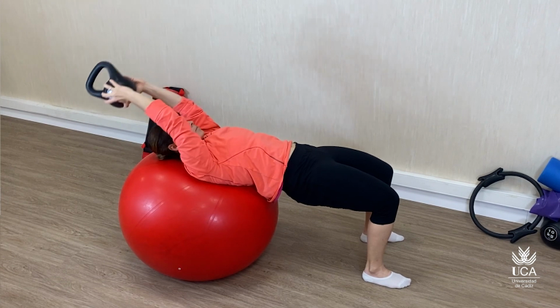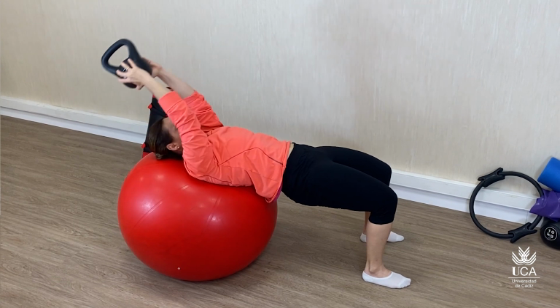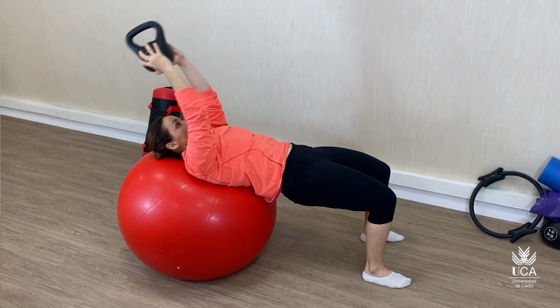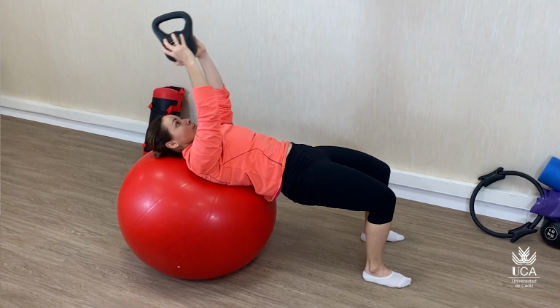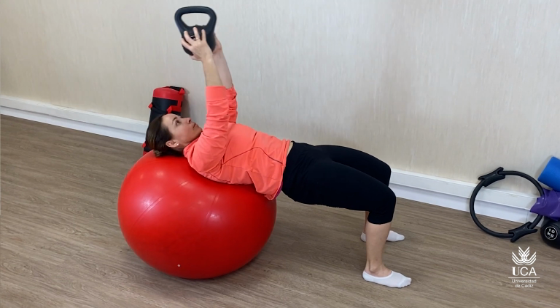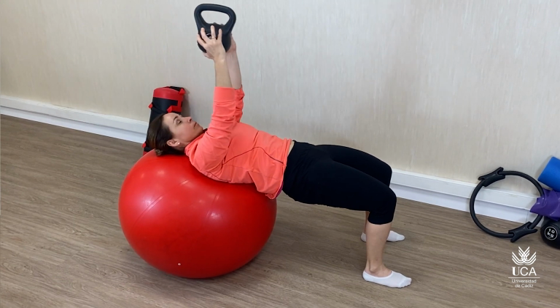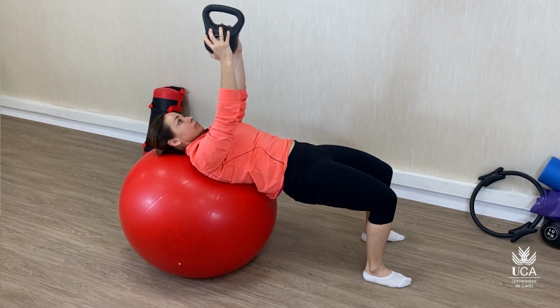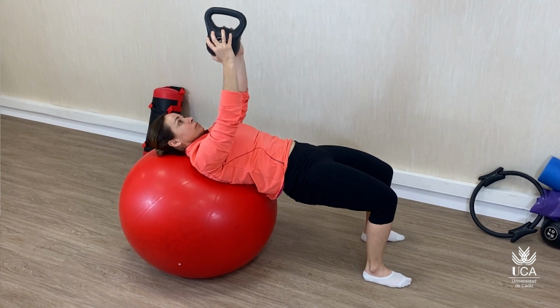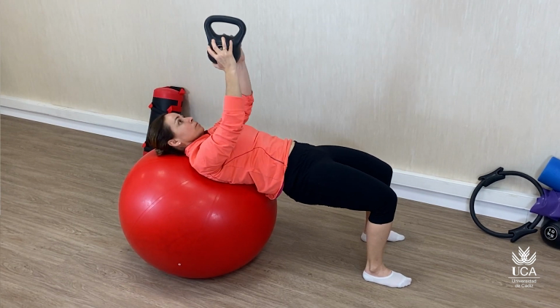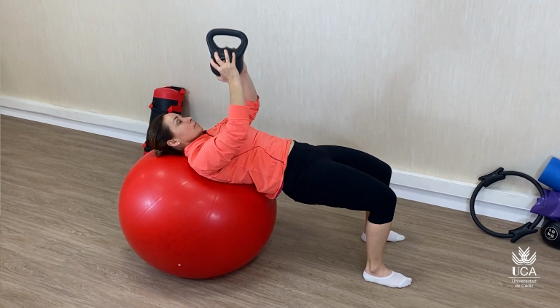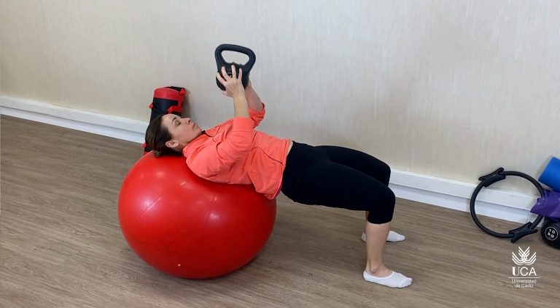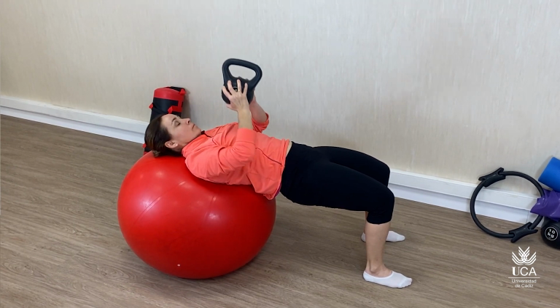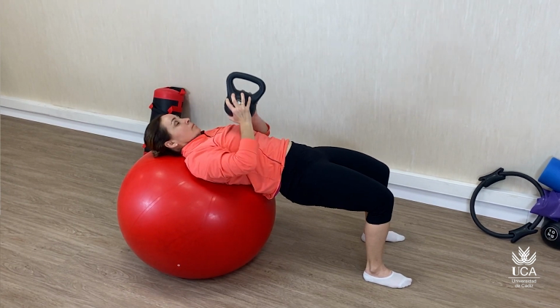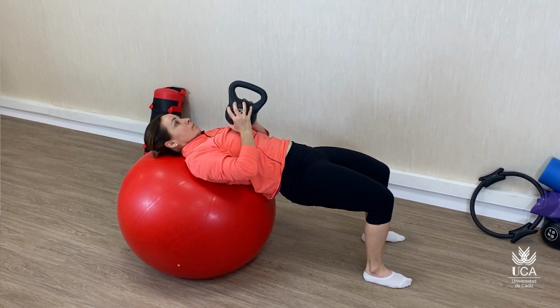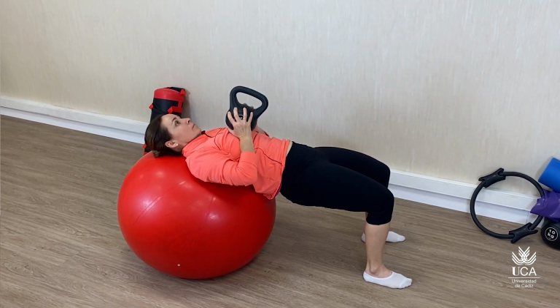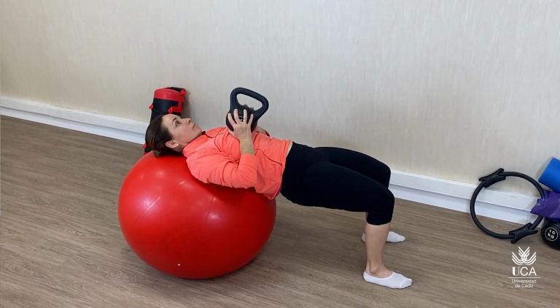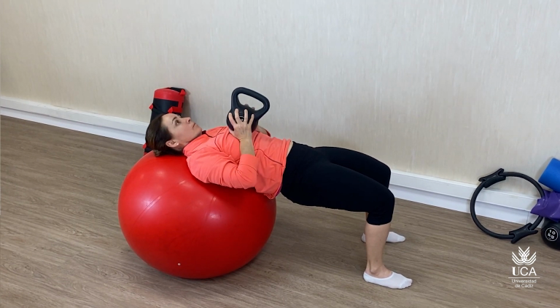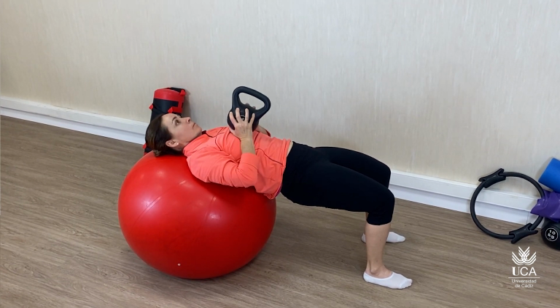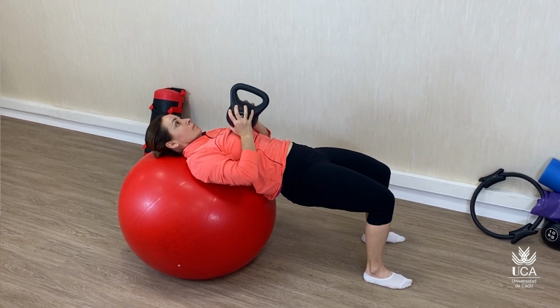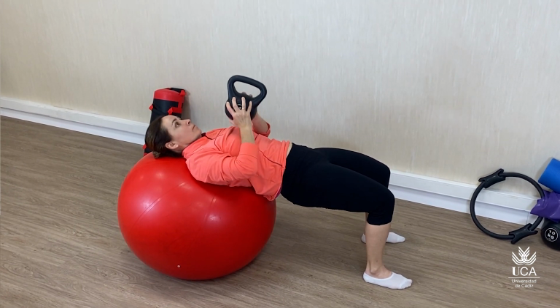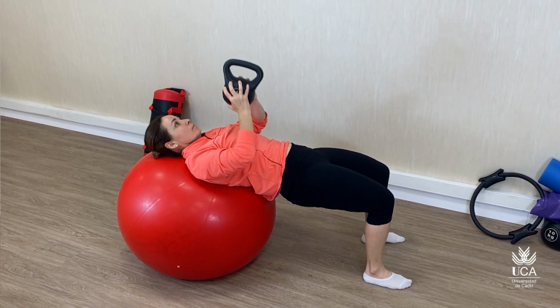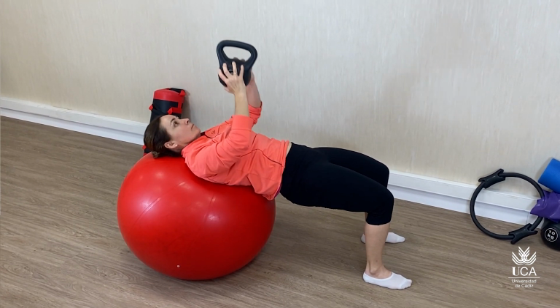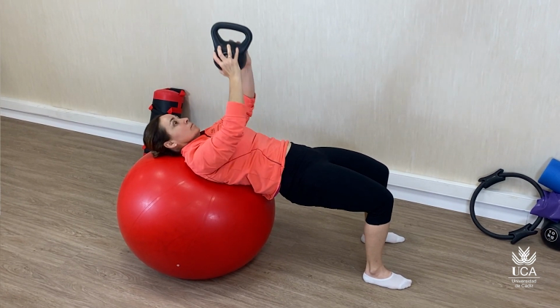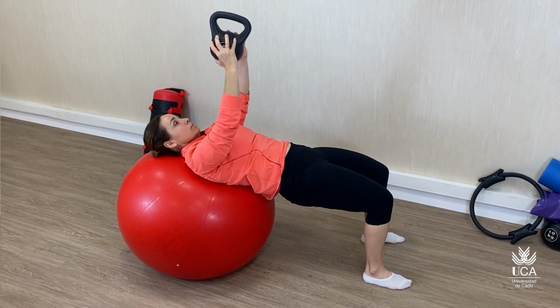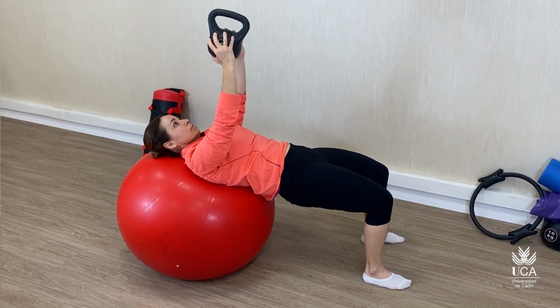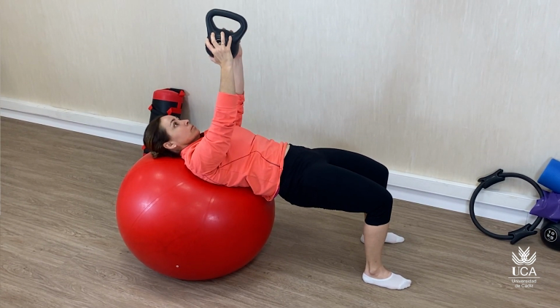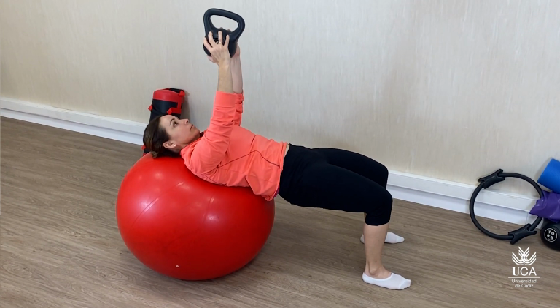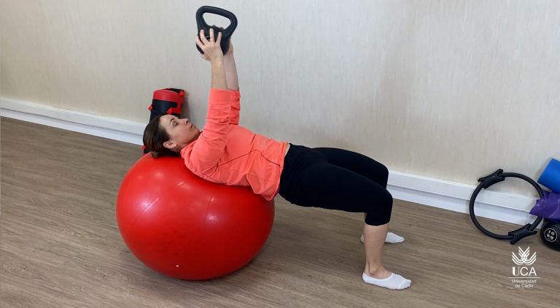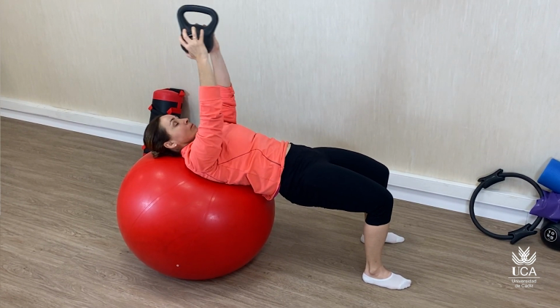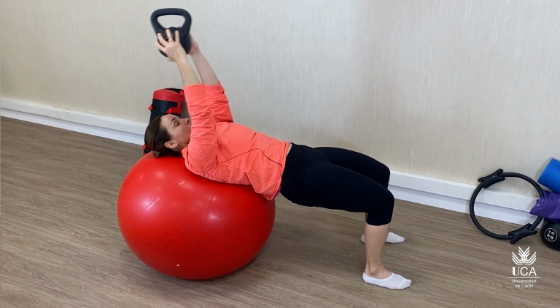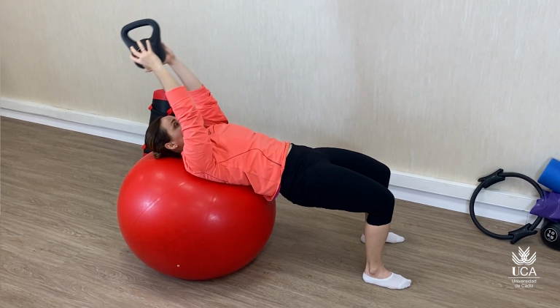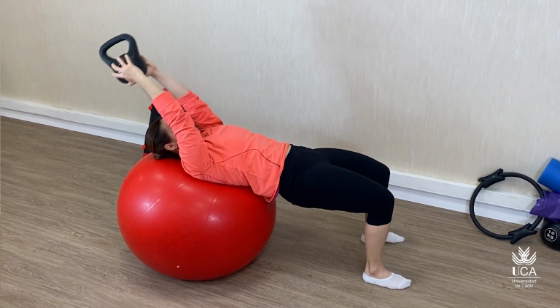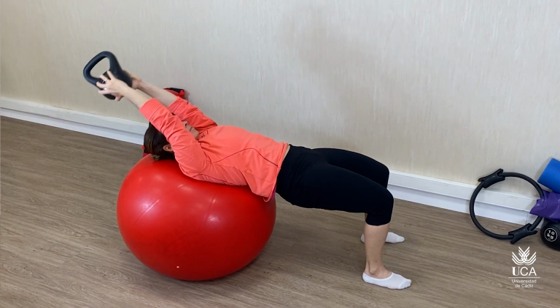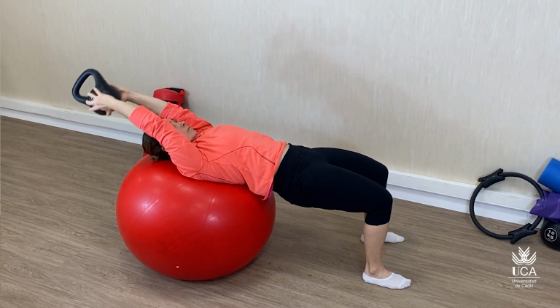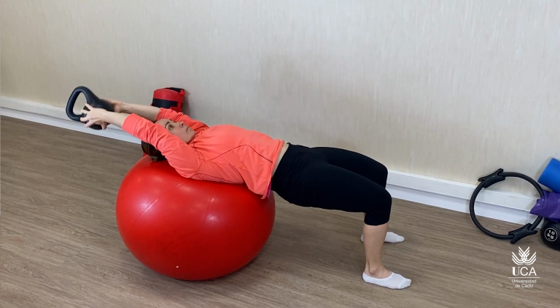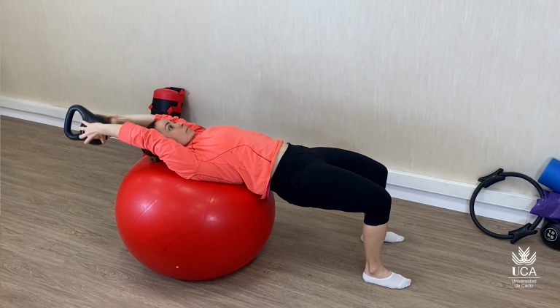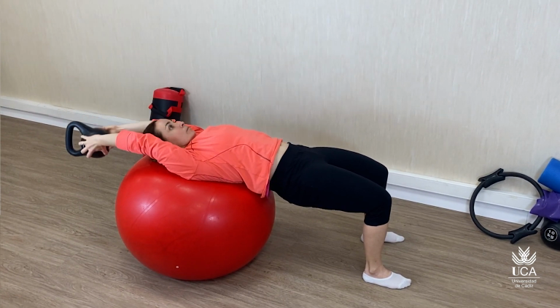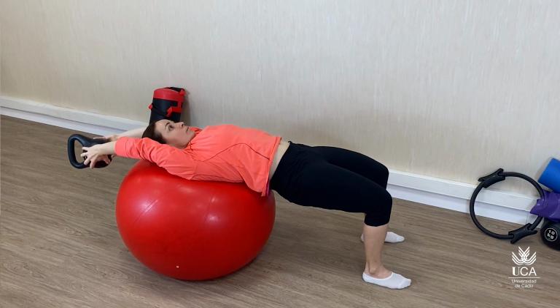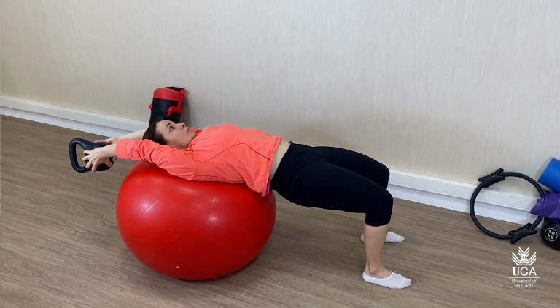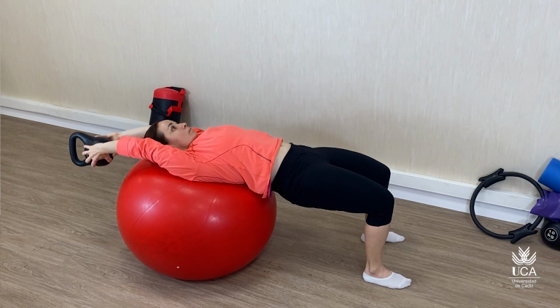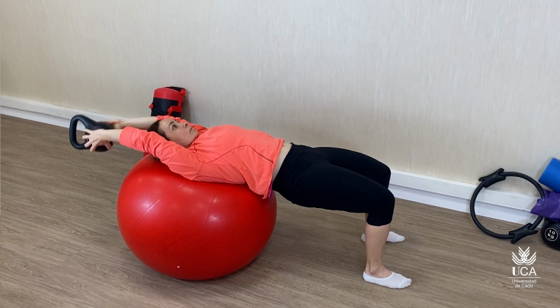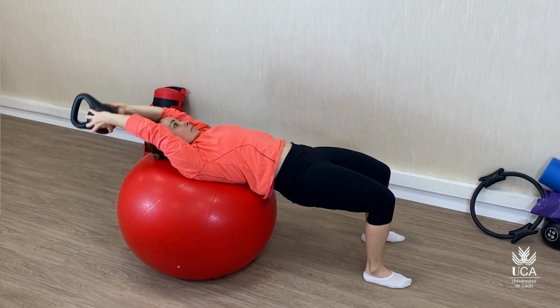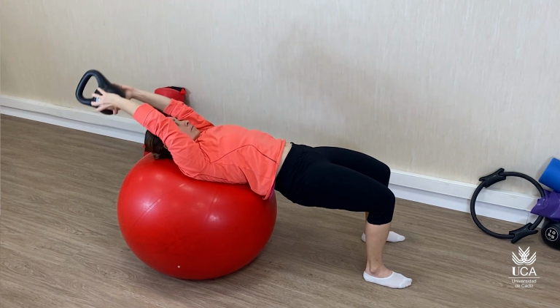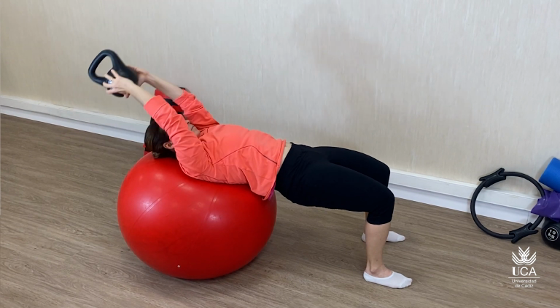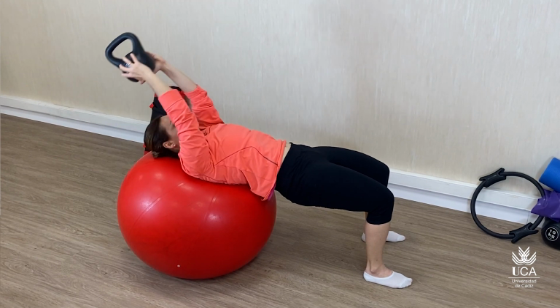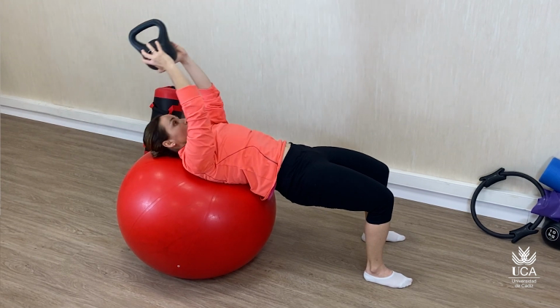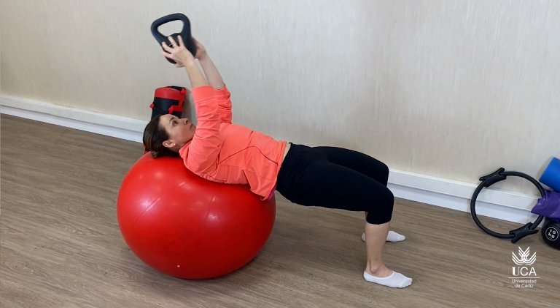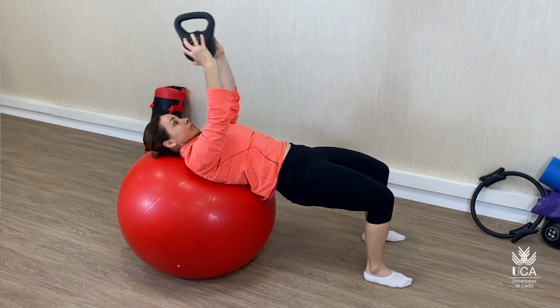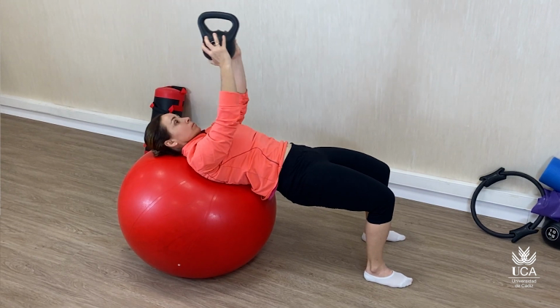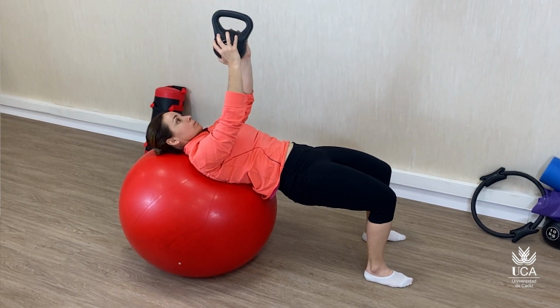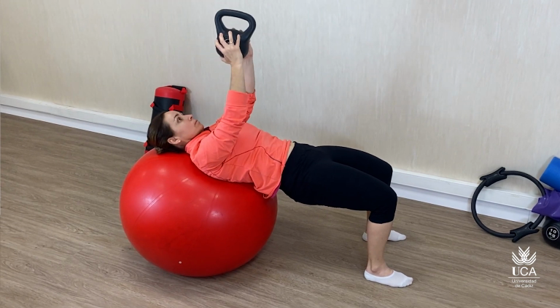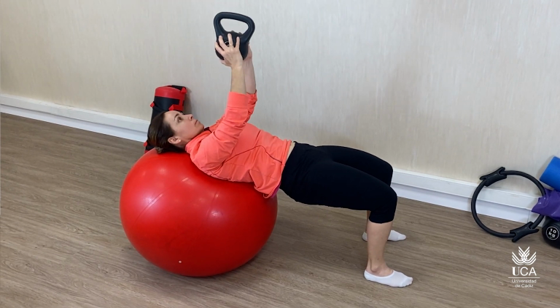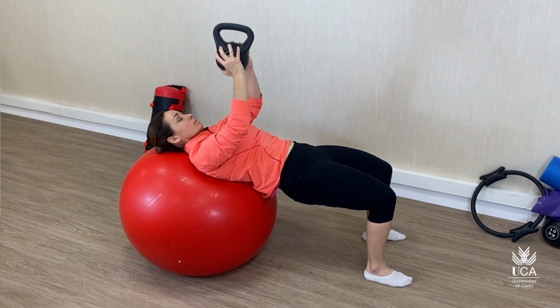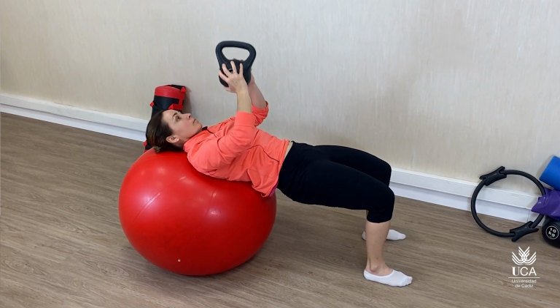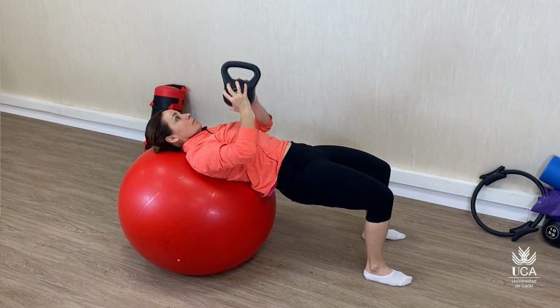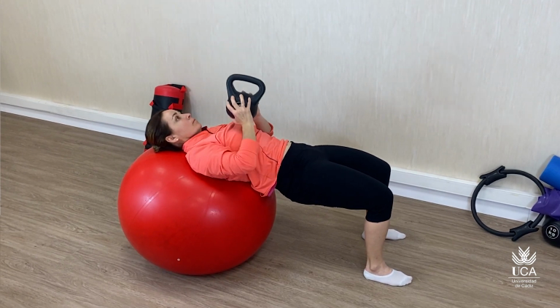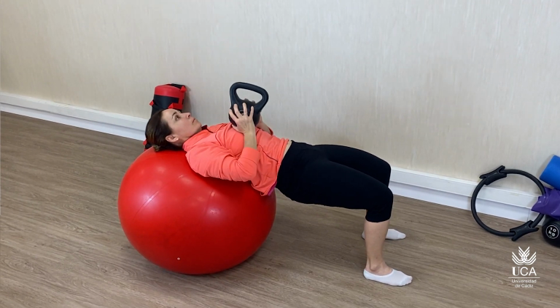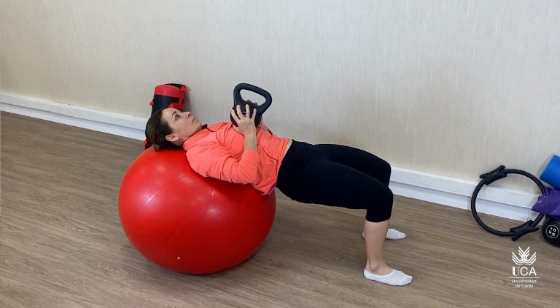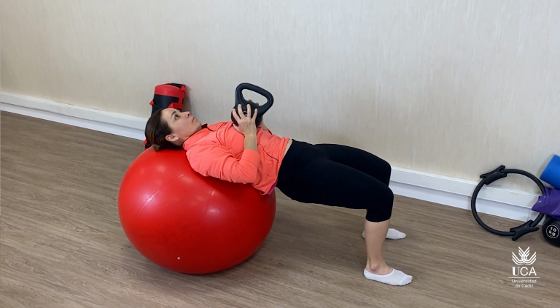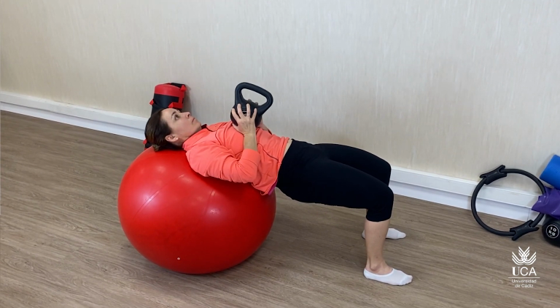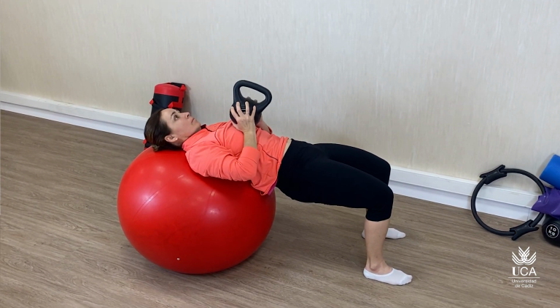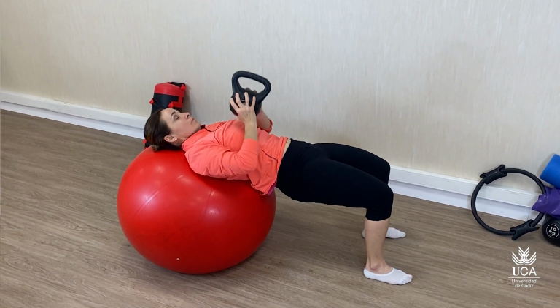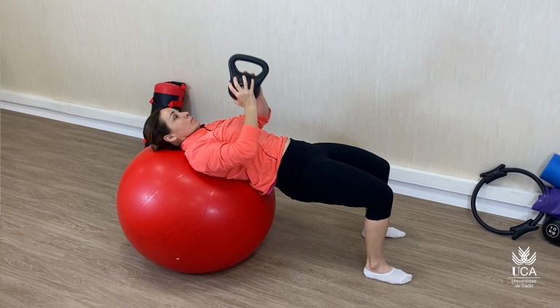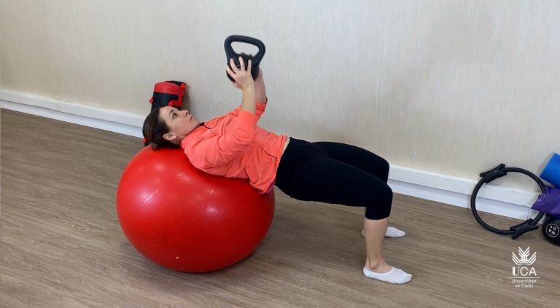En este caso, se incluye un momento de trabajo dual con una contracción de la musculatura de la cintura escapular, realizando un pullover.